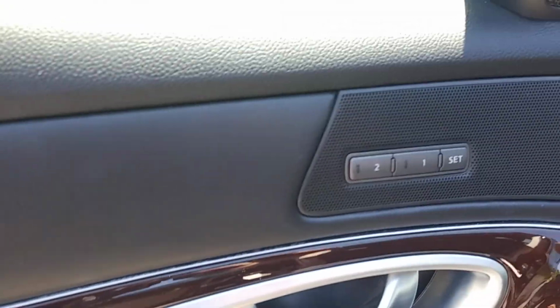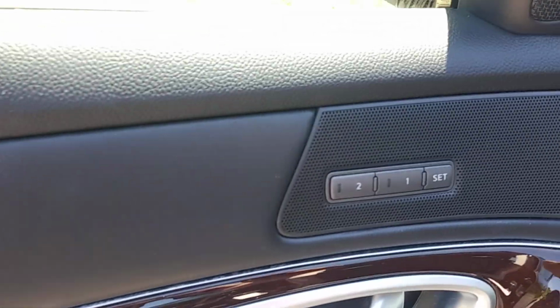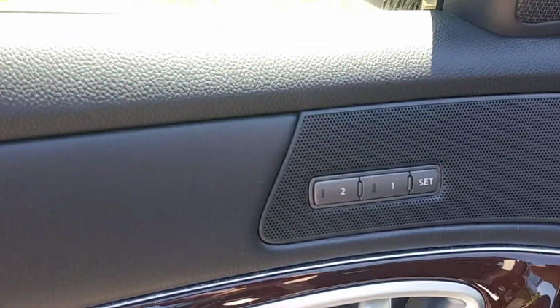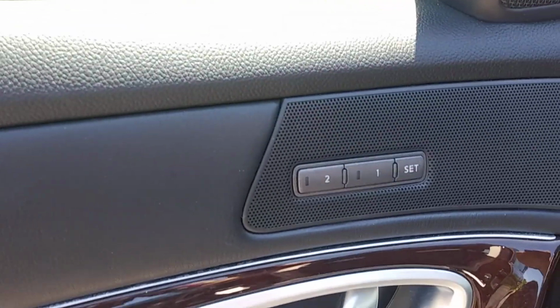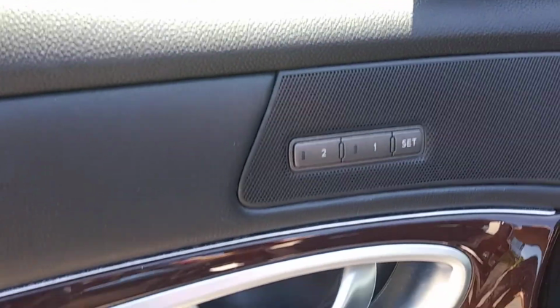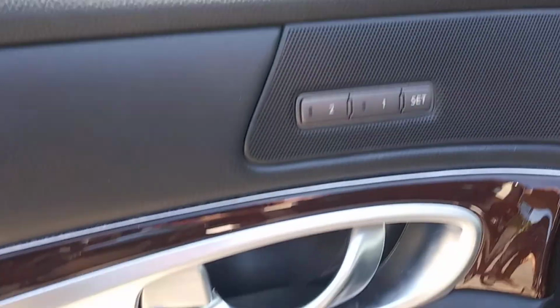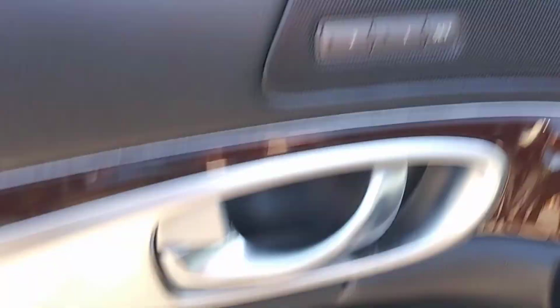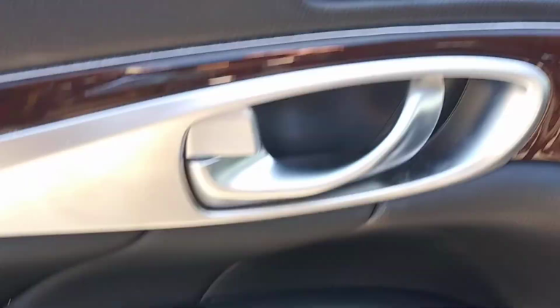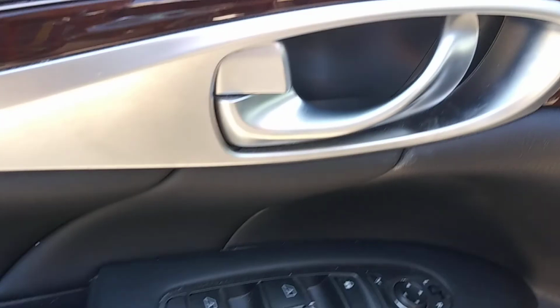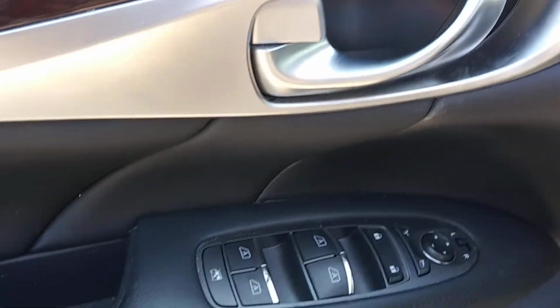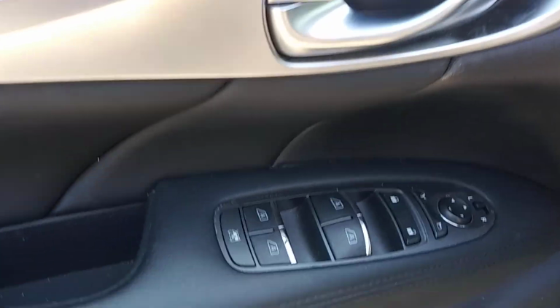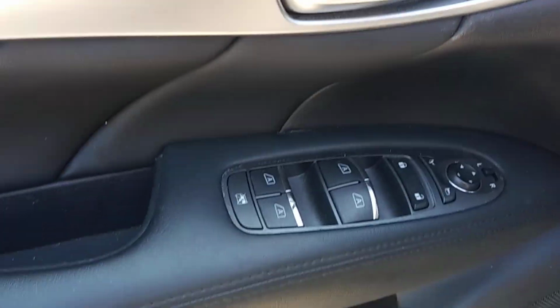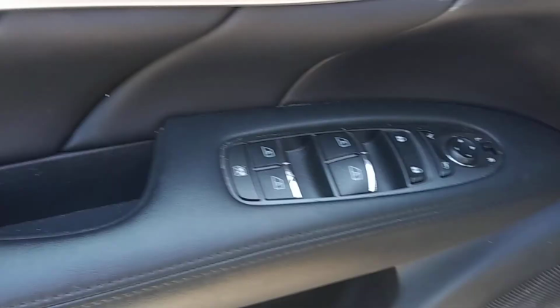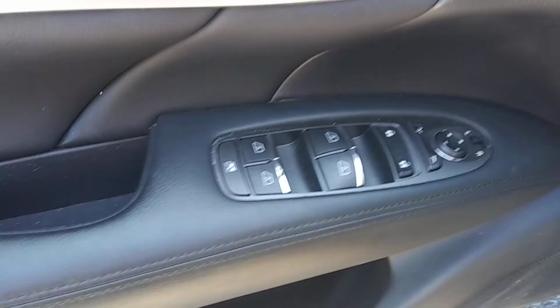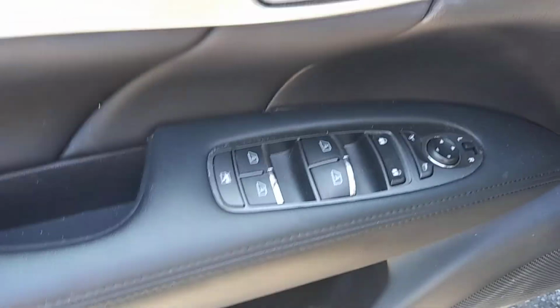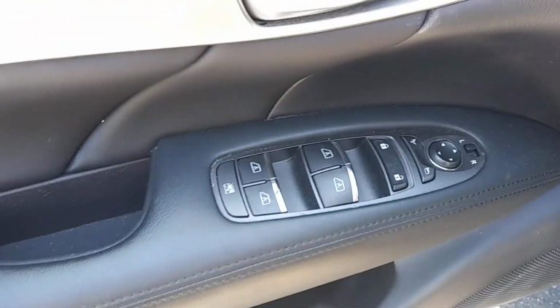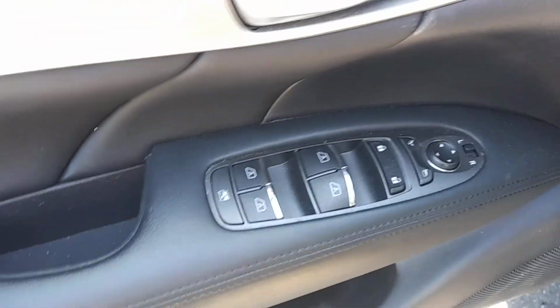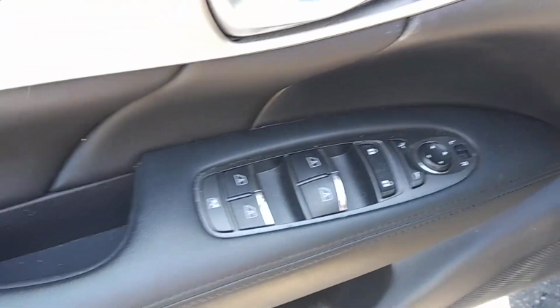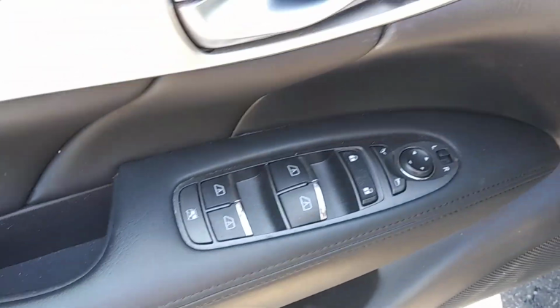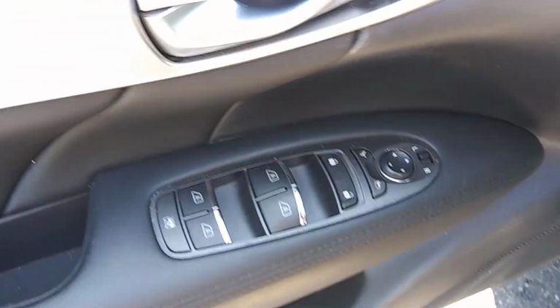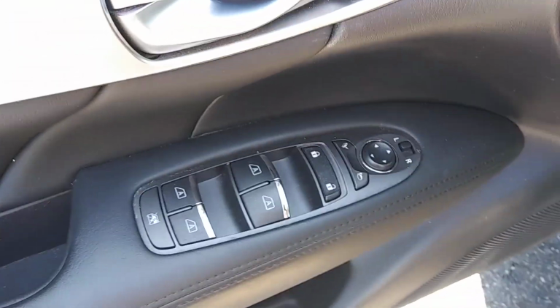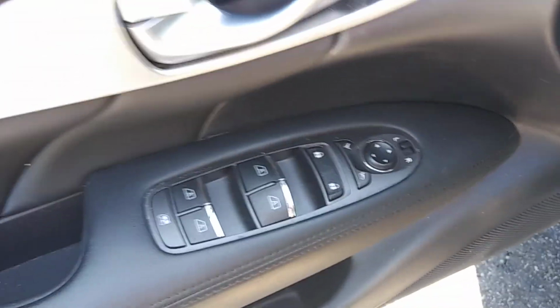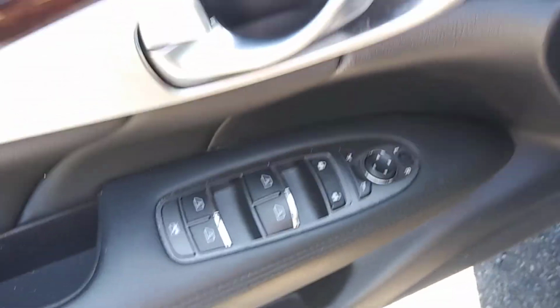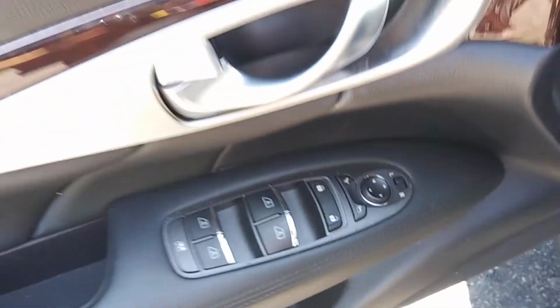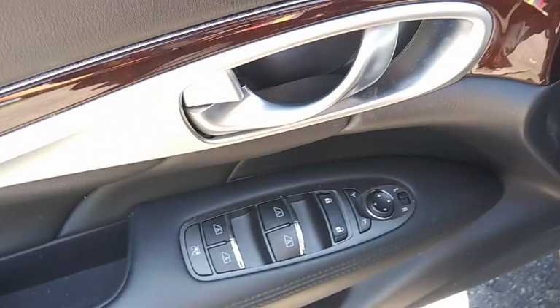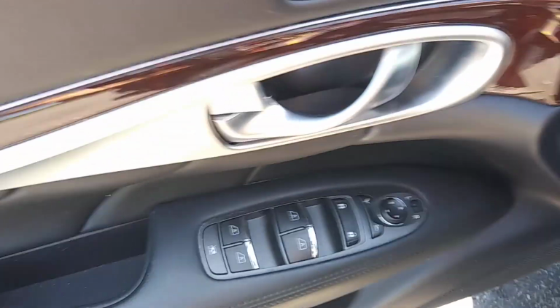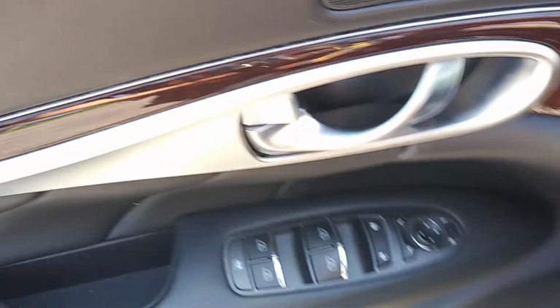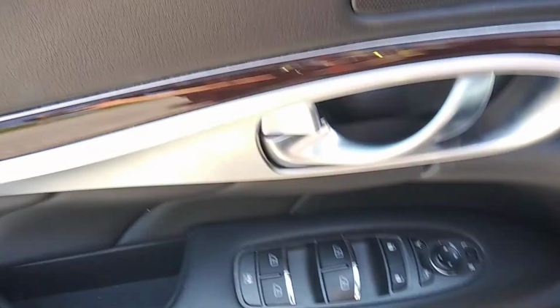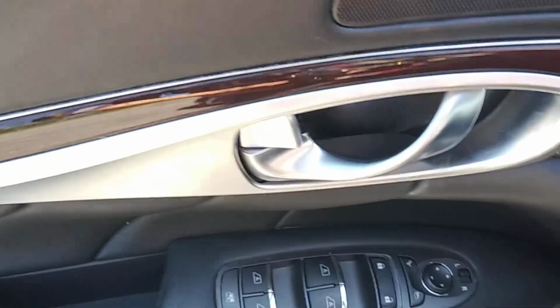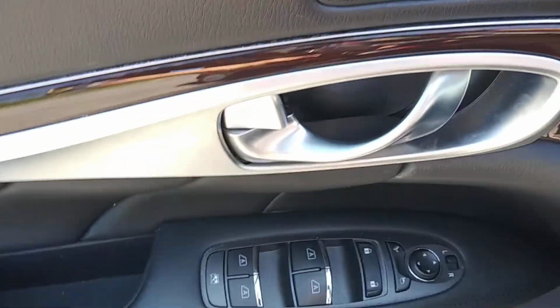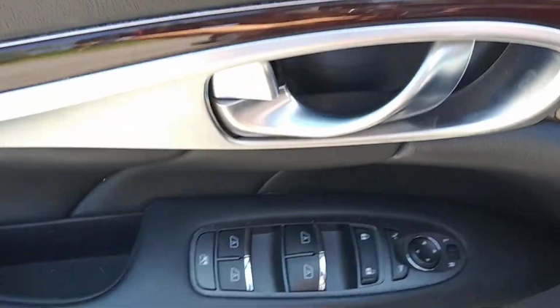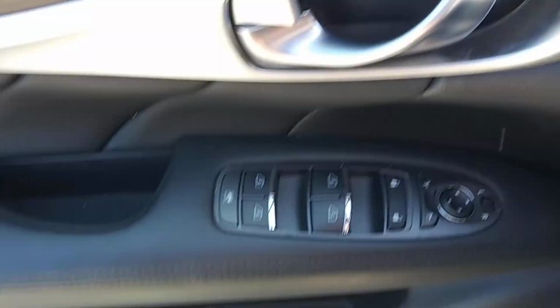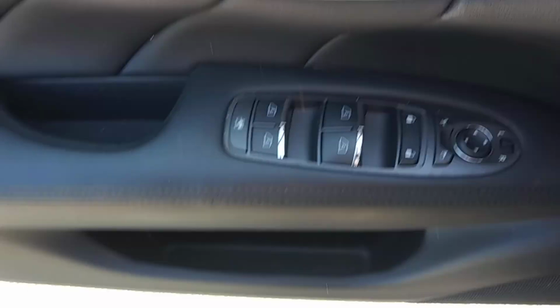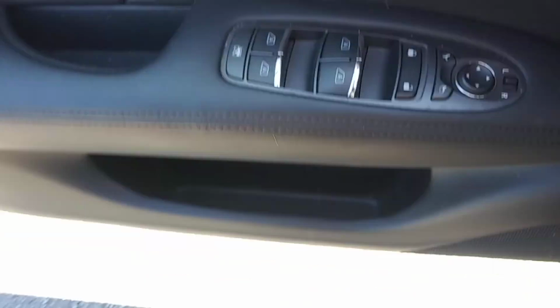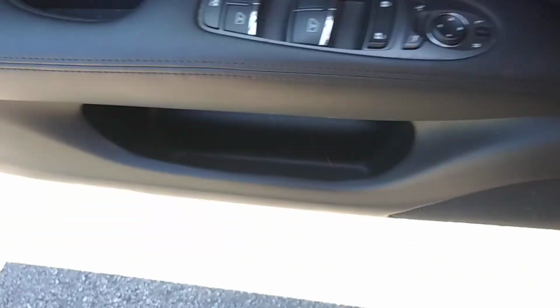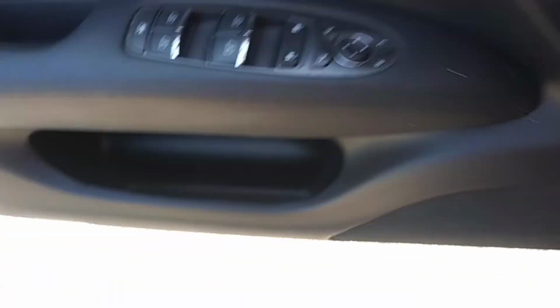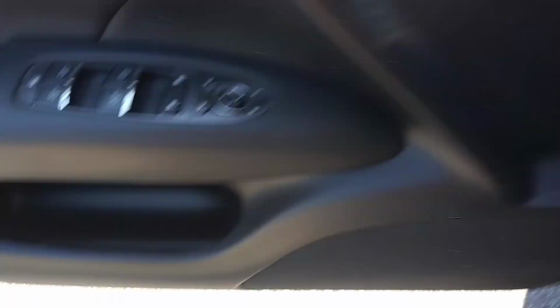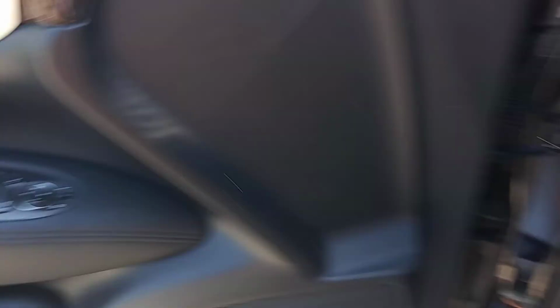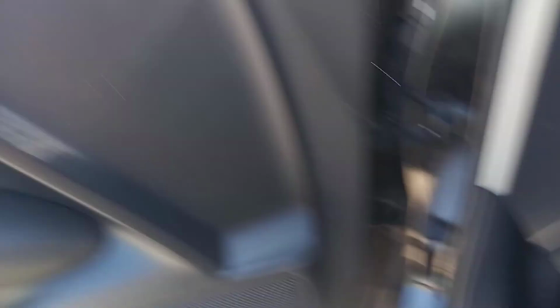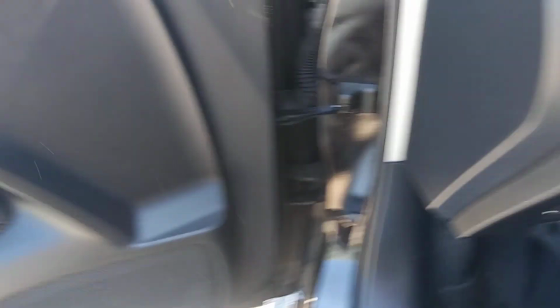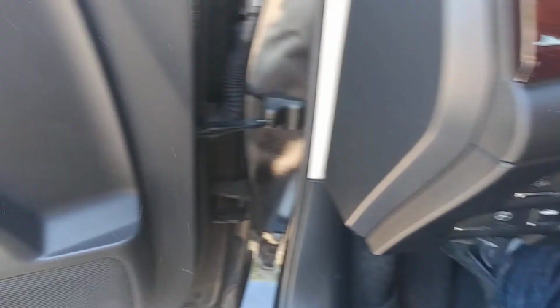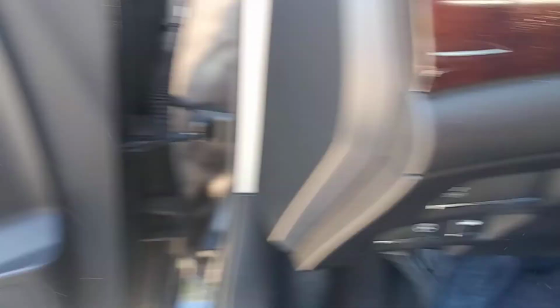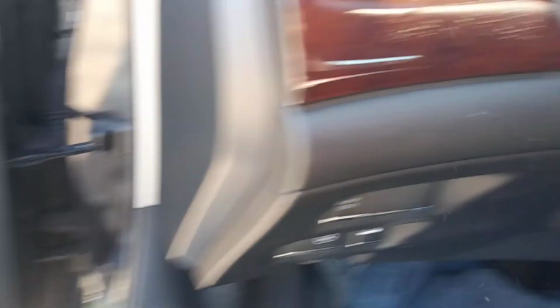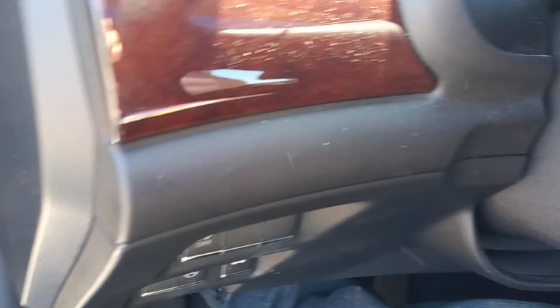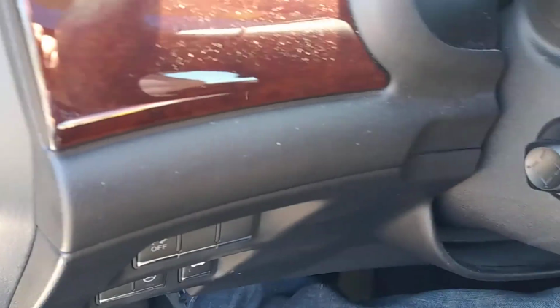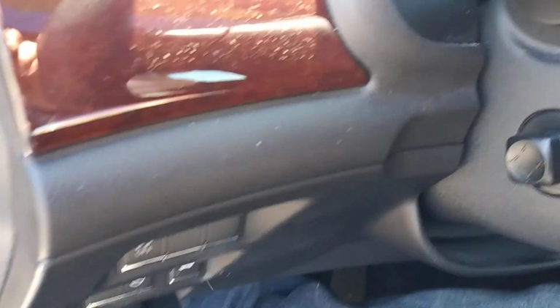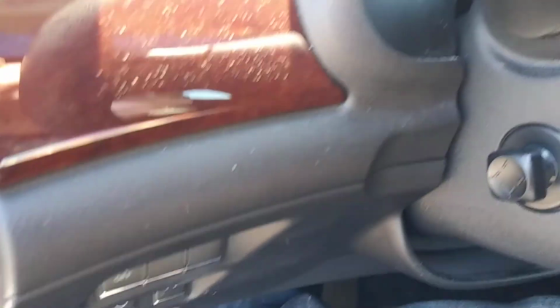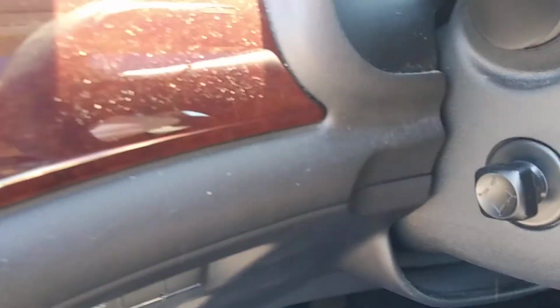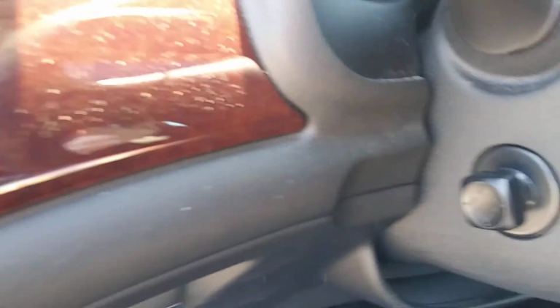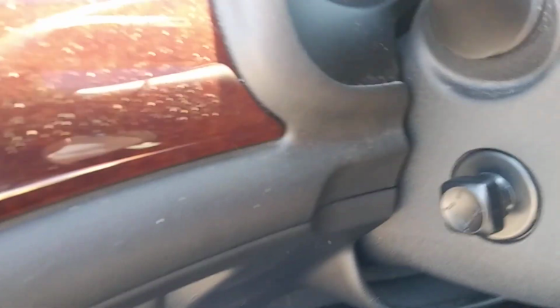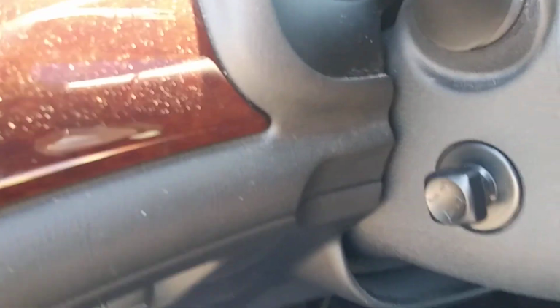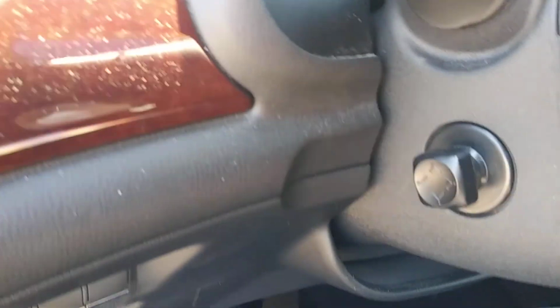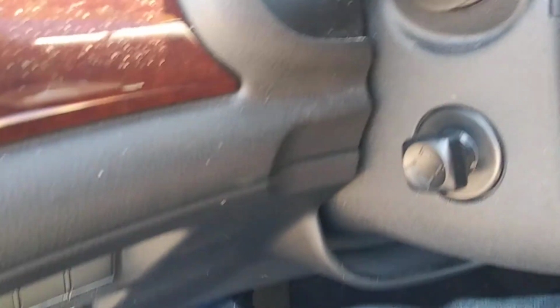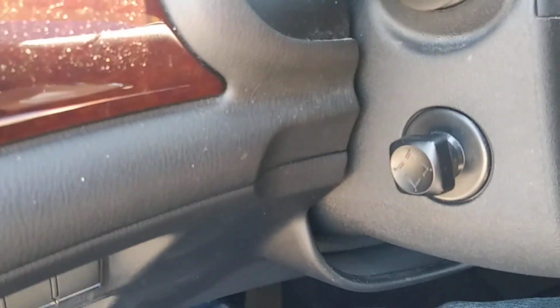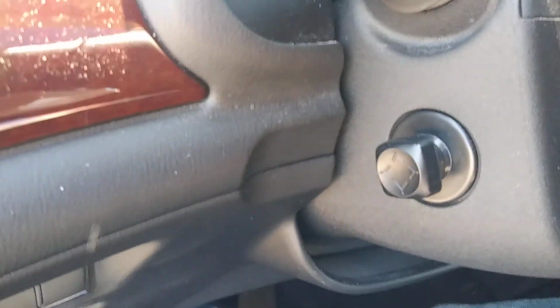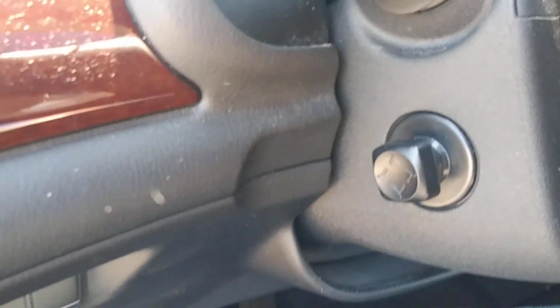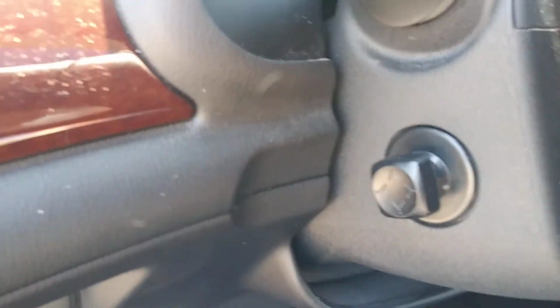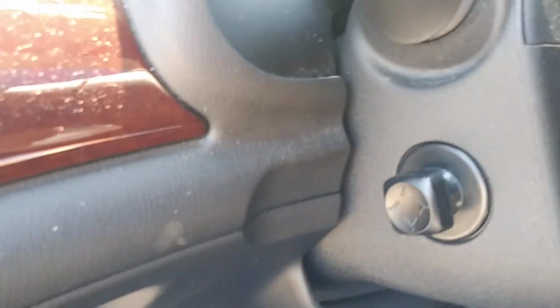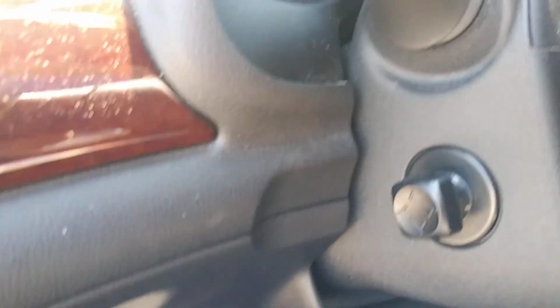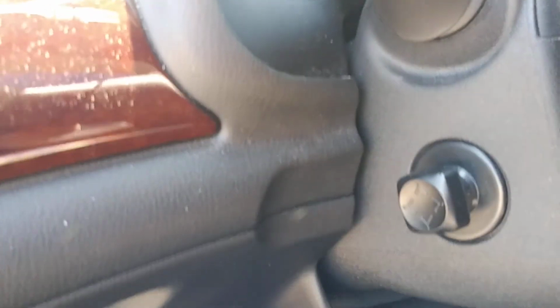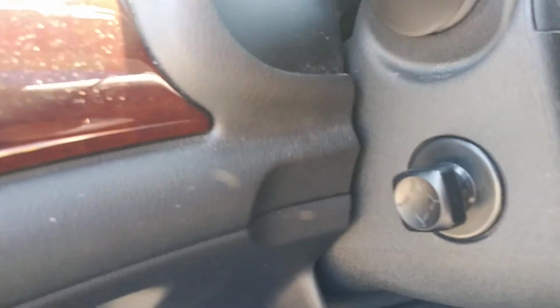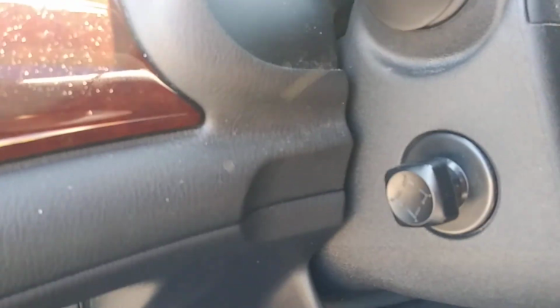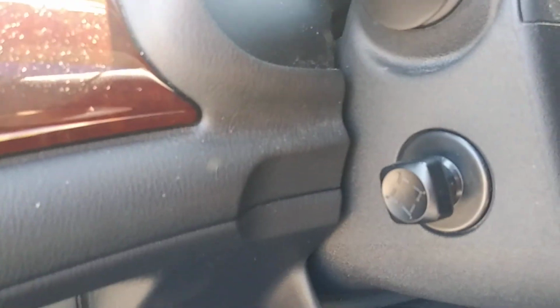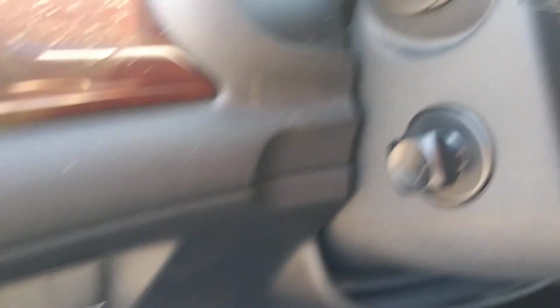Memory seats, power locks, power windows, power mirrors. It does have a power tilt and telescoping steering wheel.